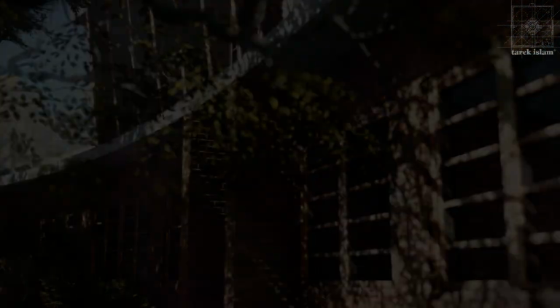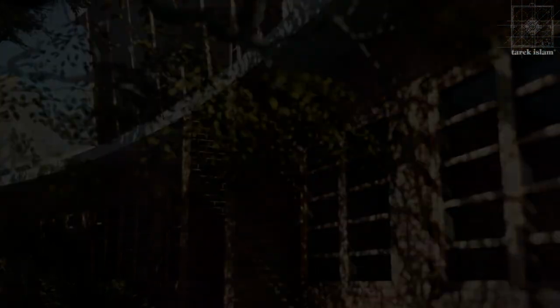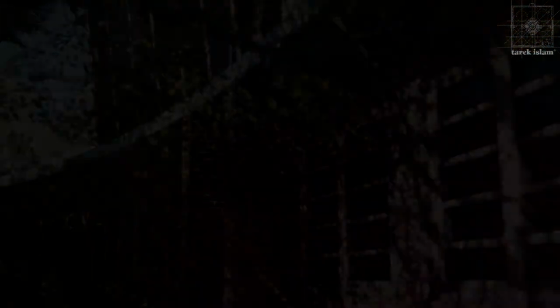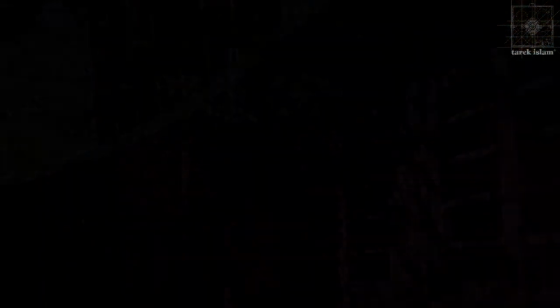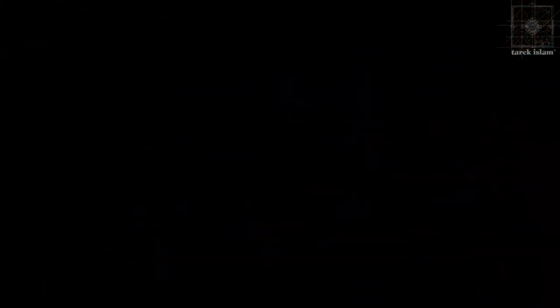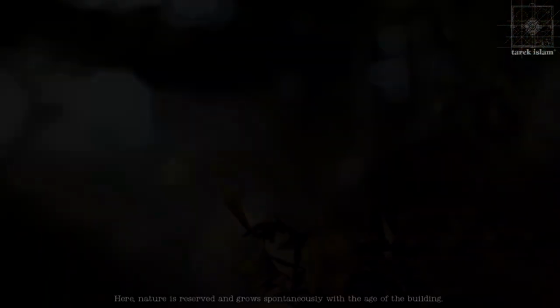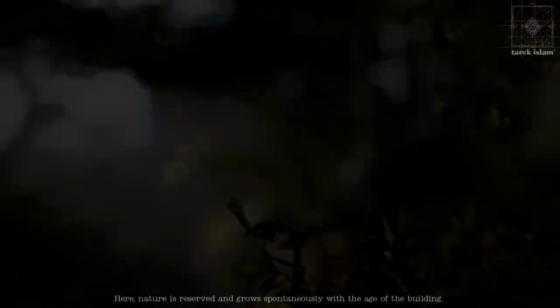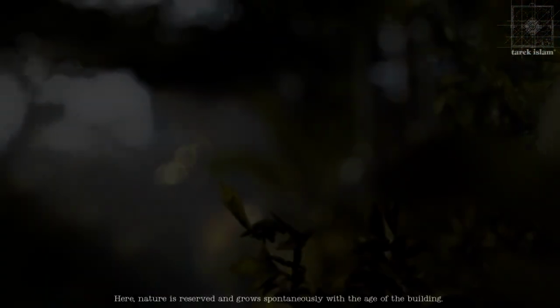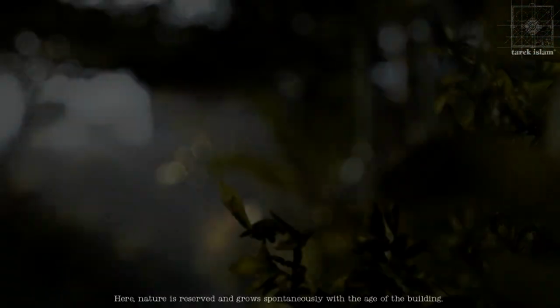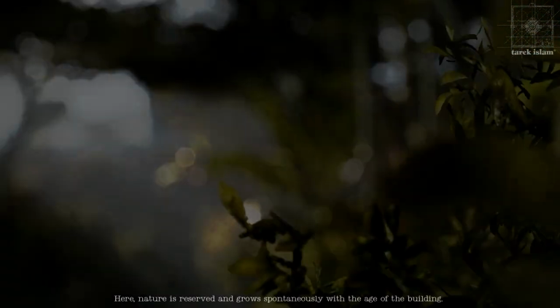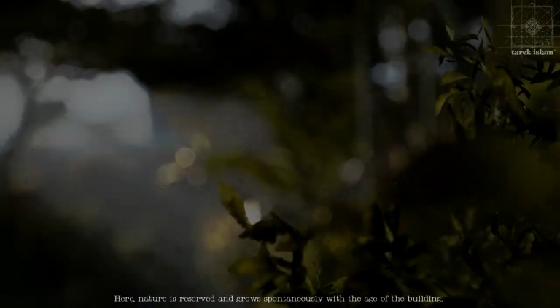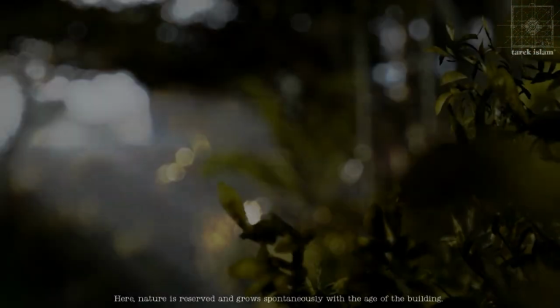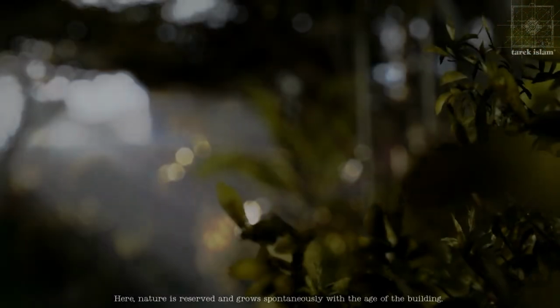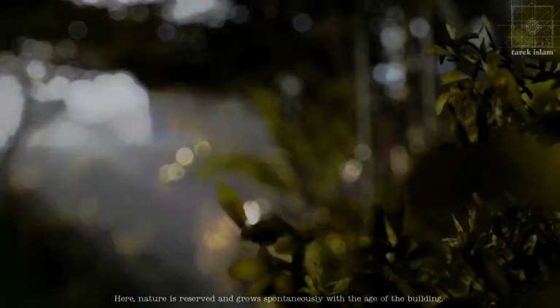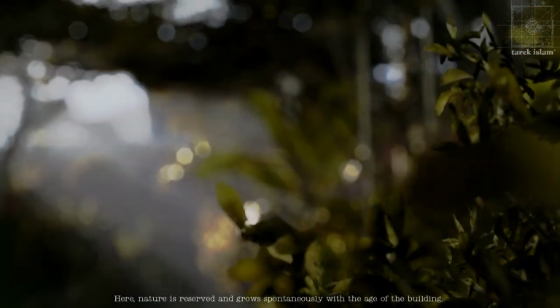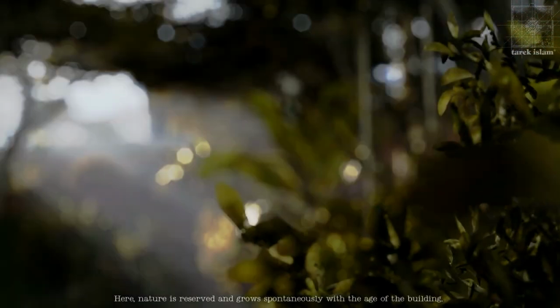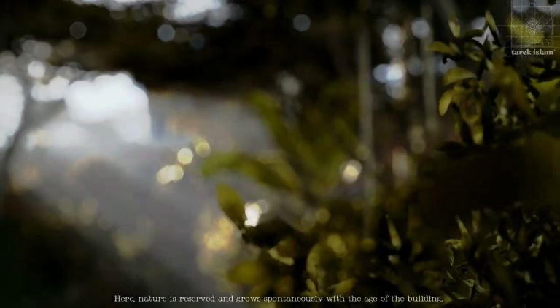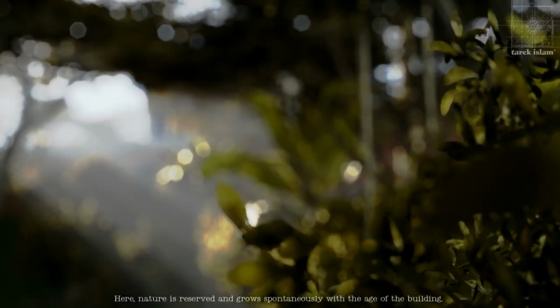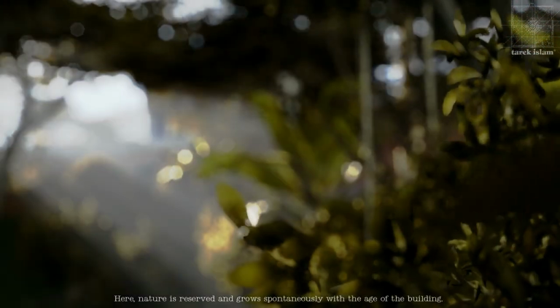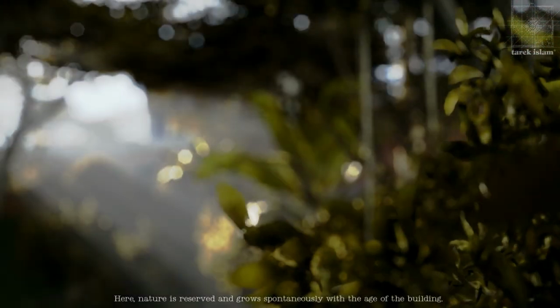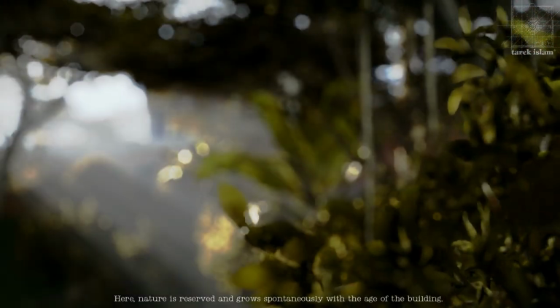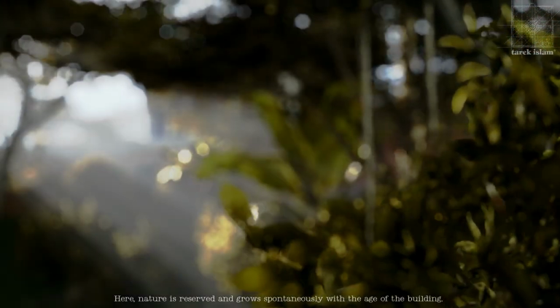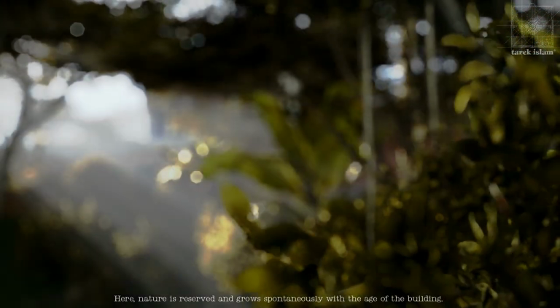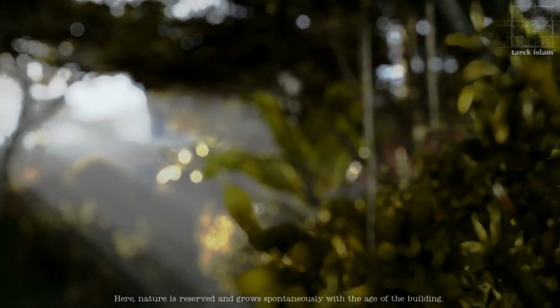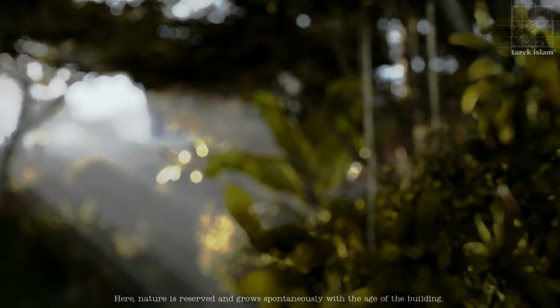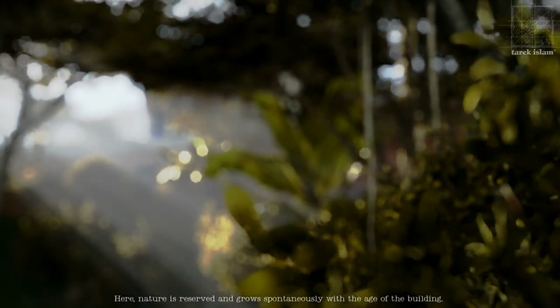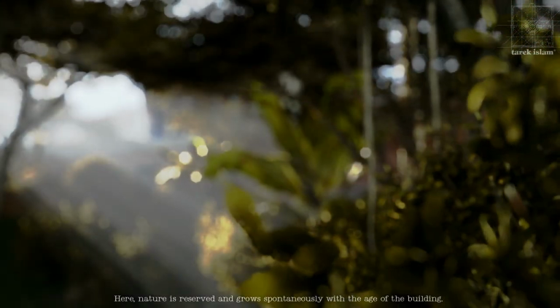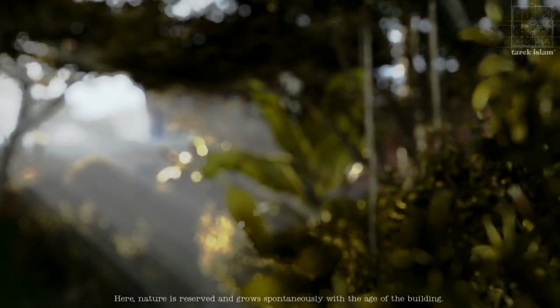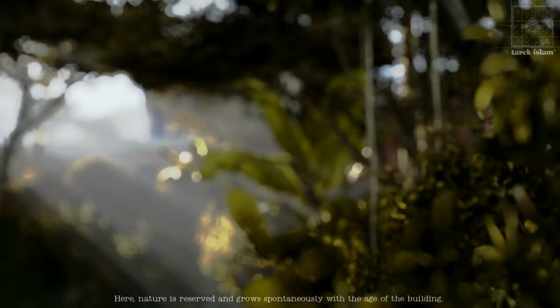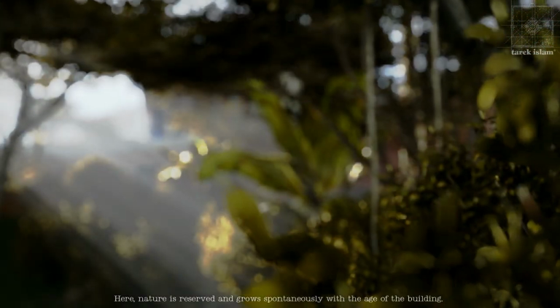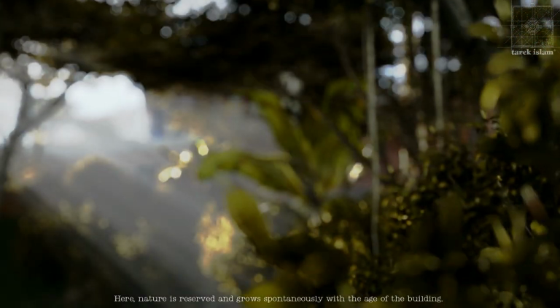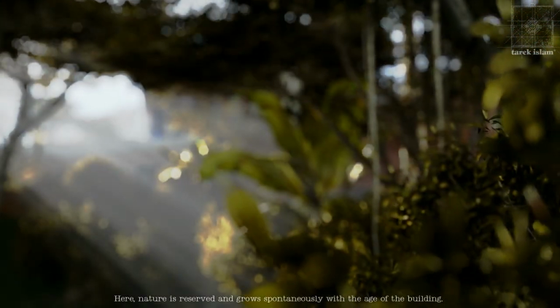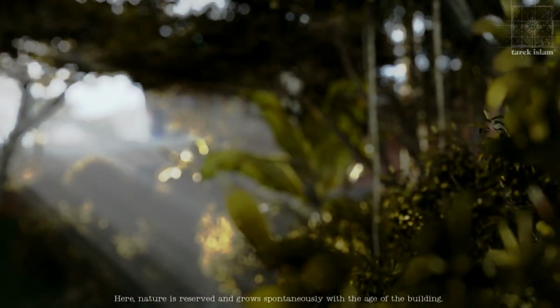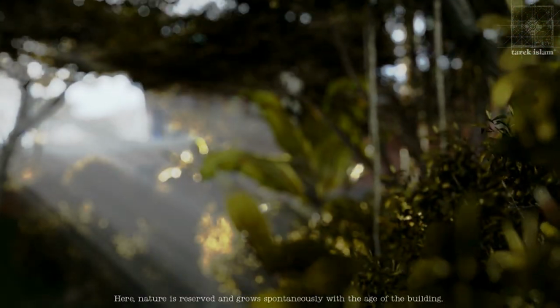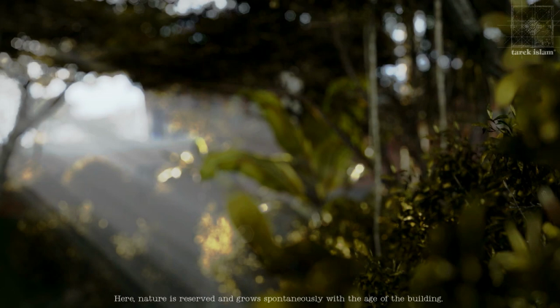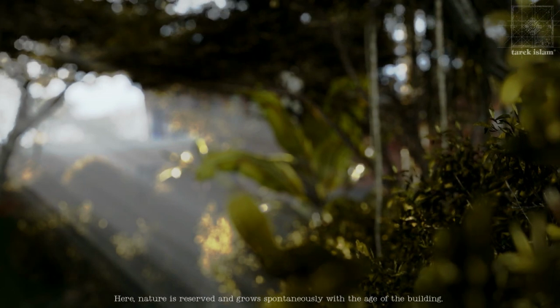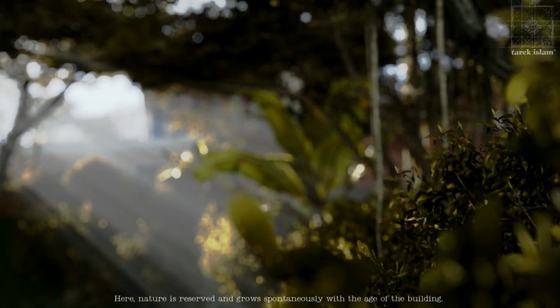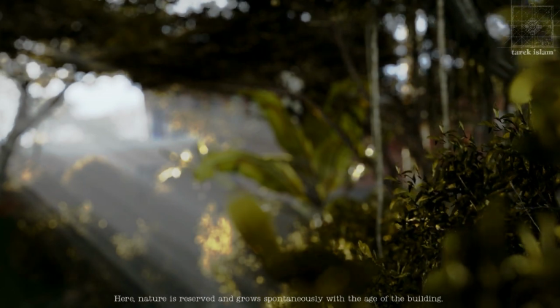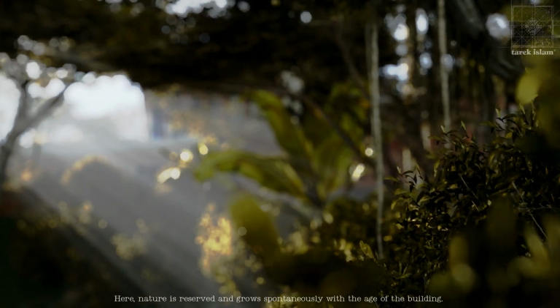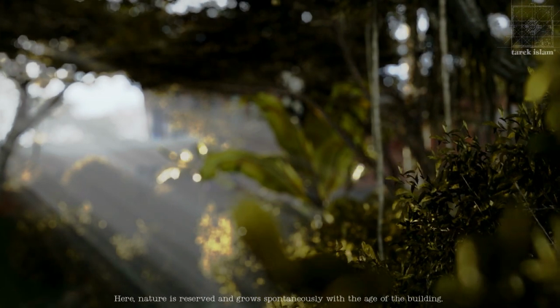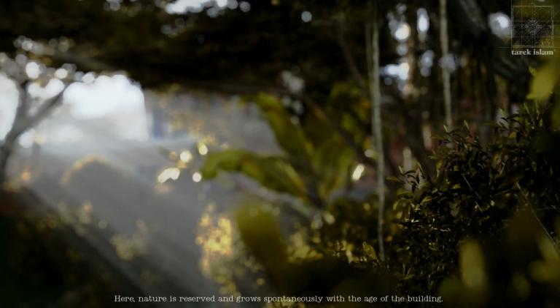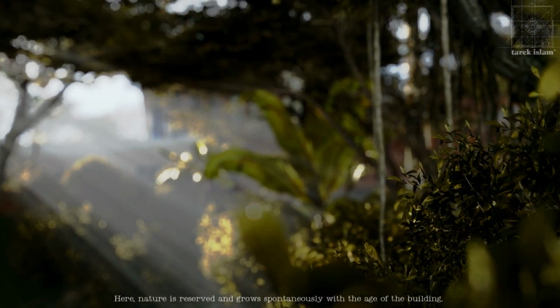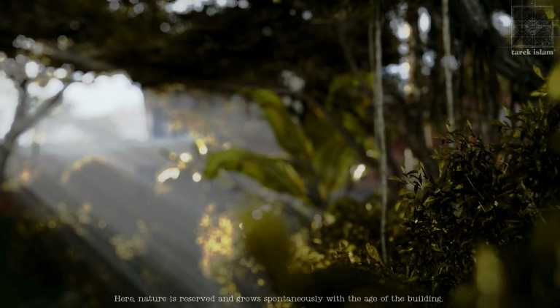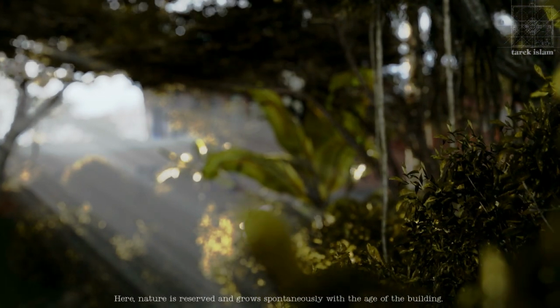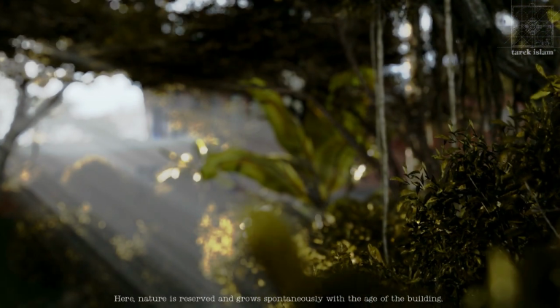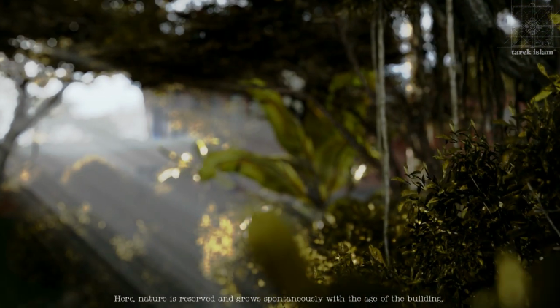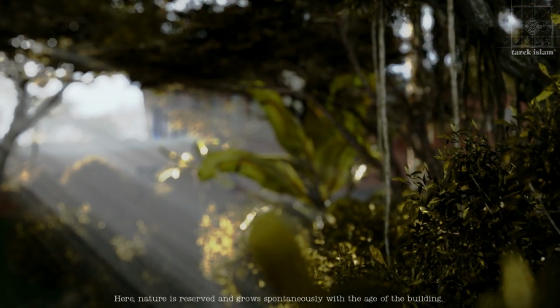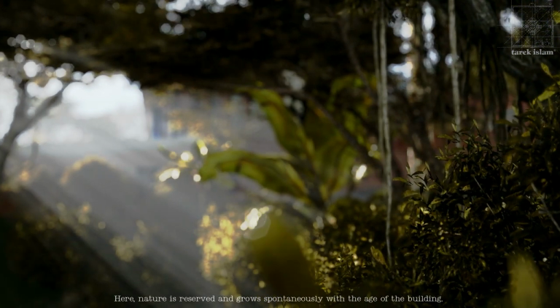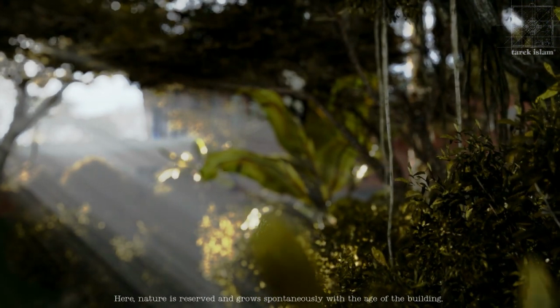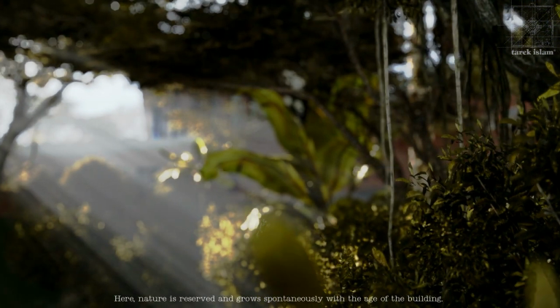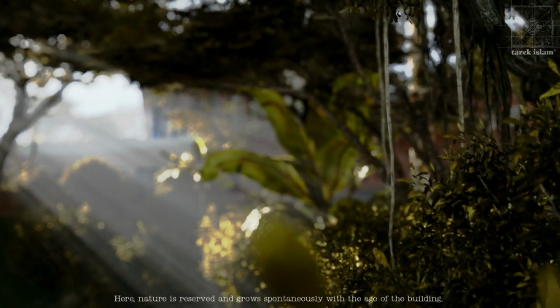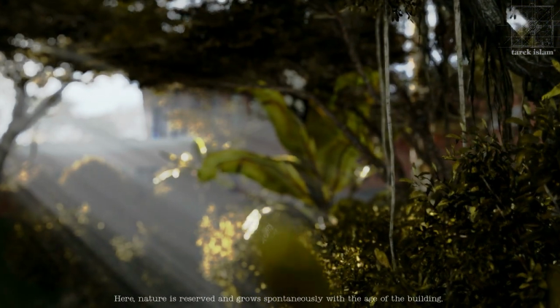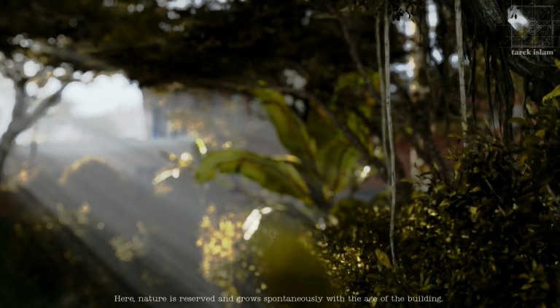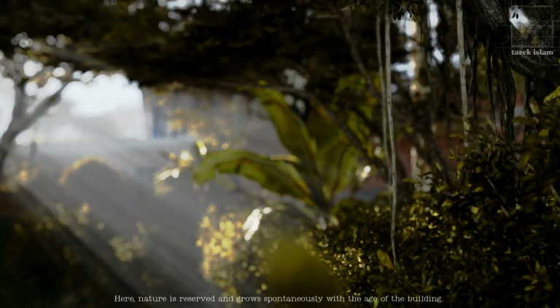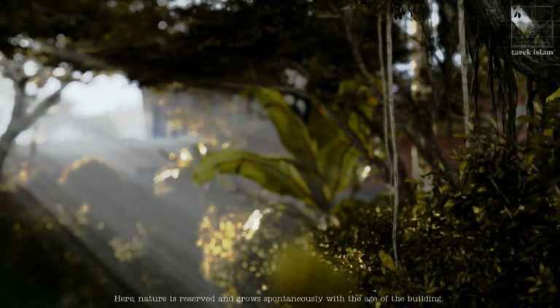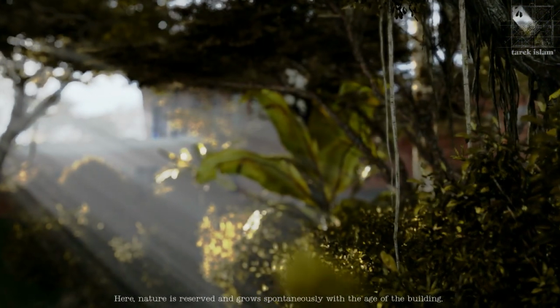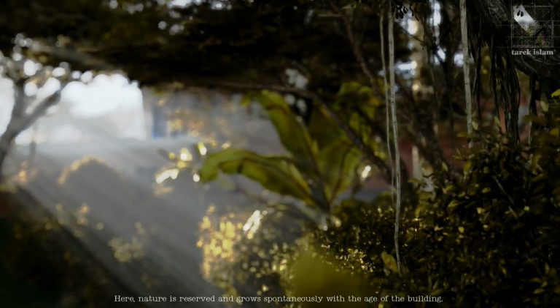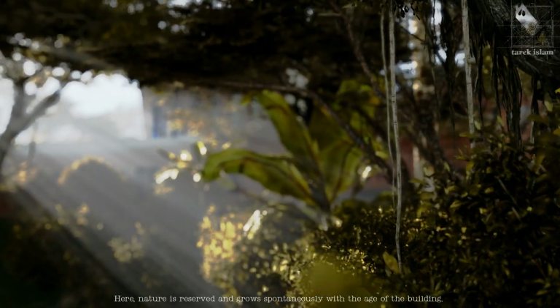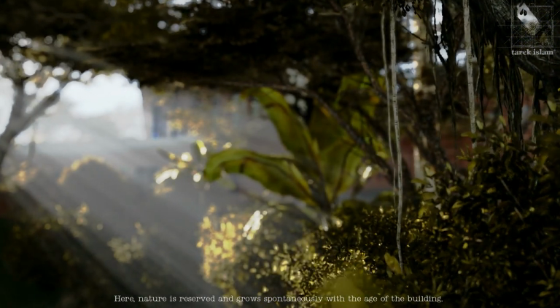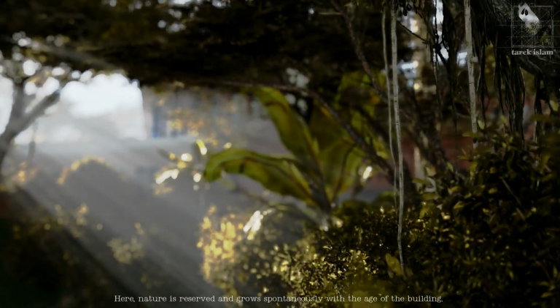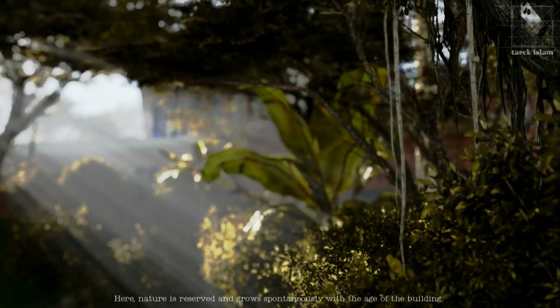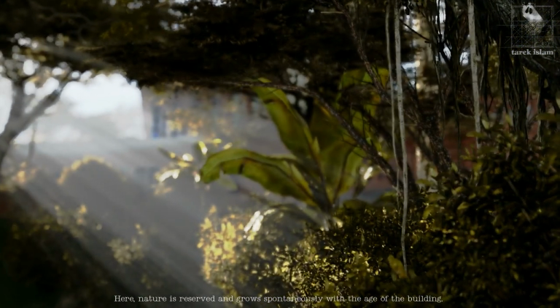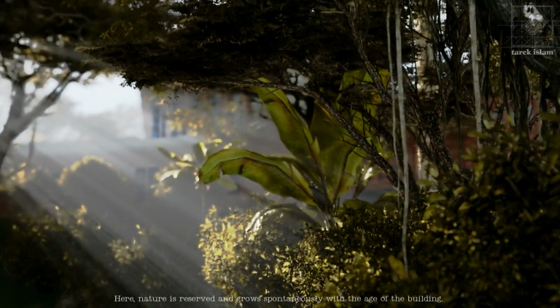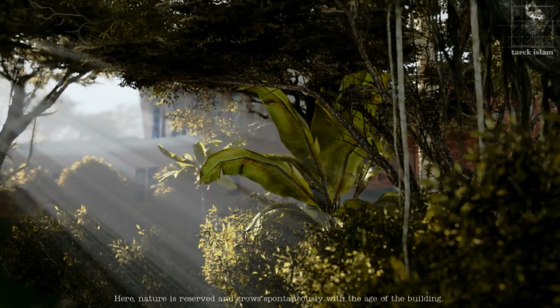Here, nature is preserved and grows spontaneously with the edge of the building.